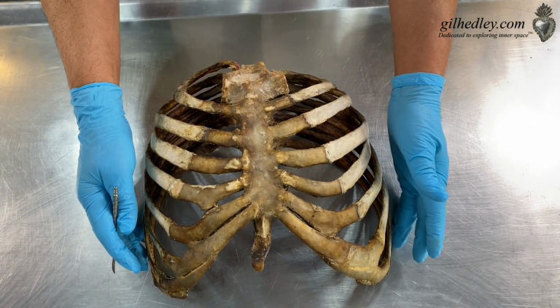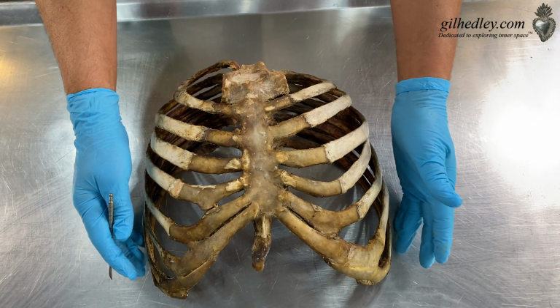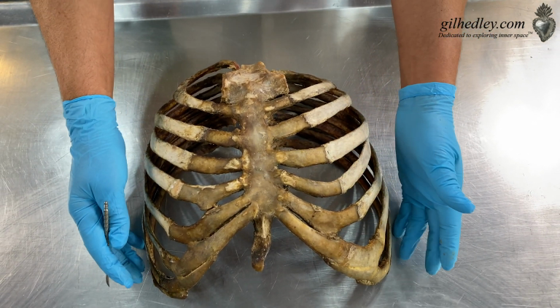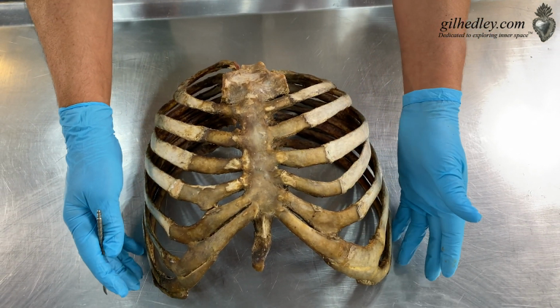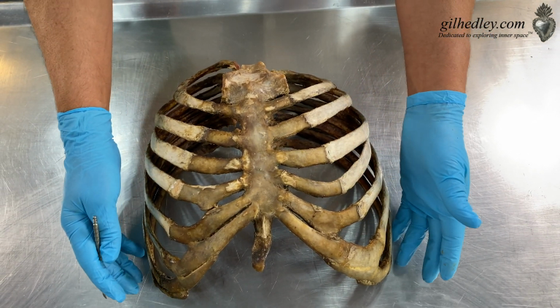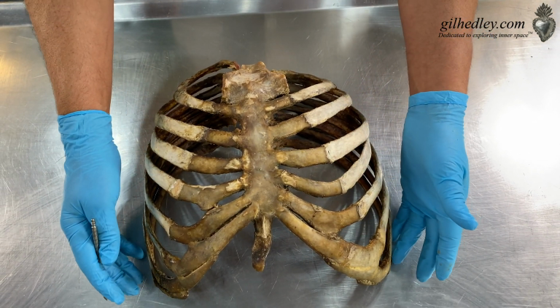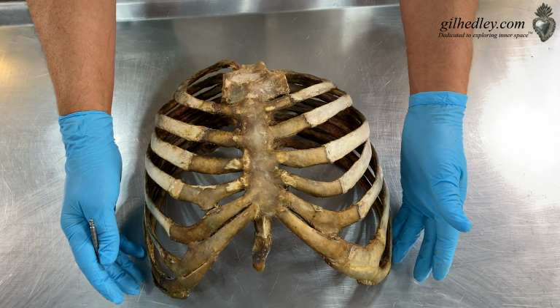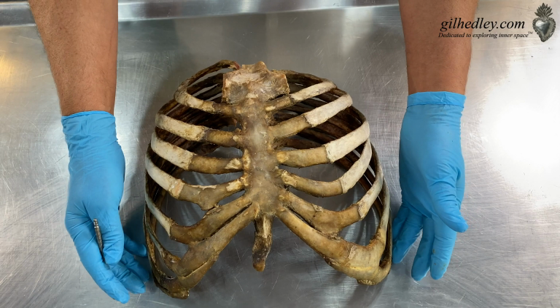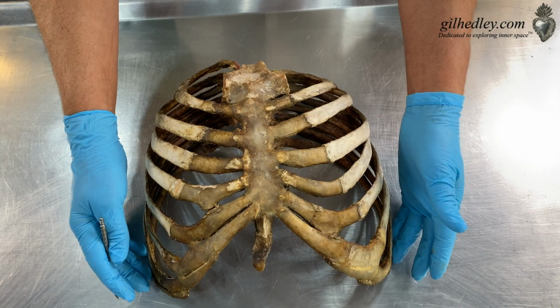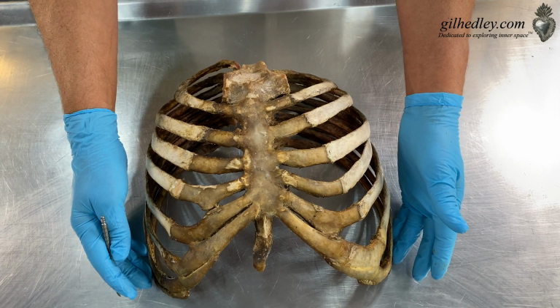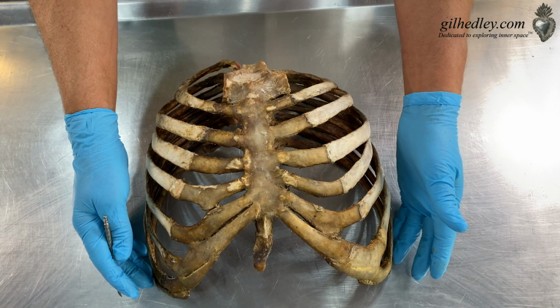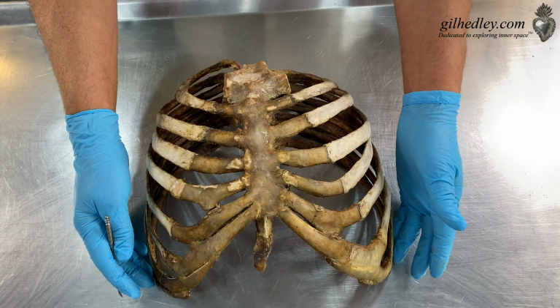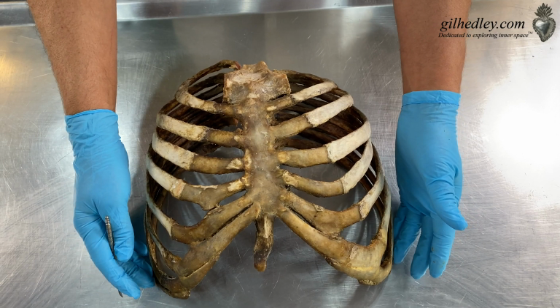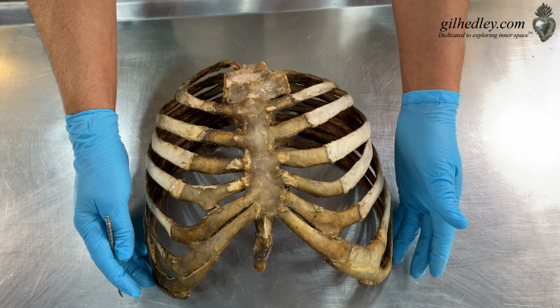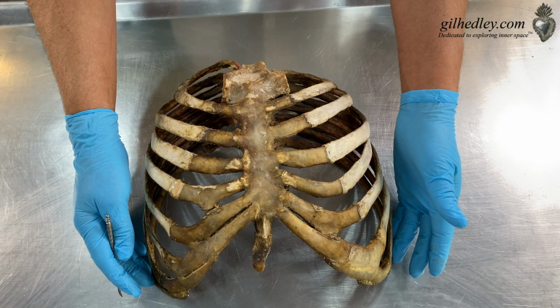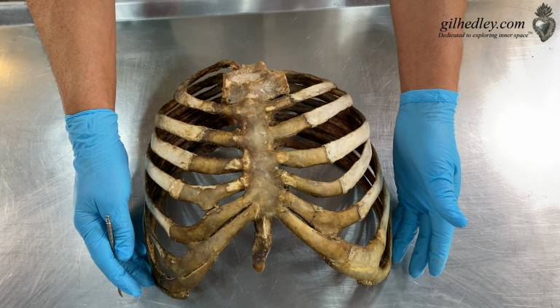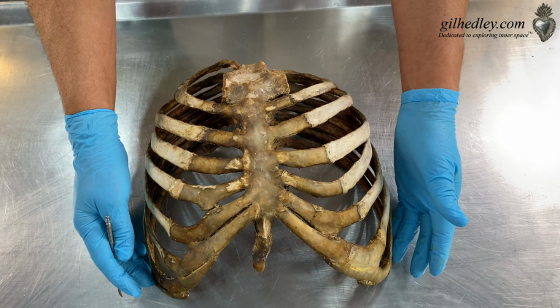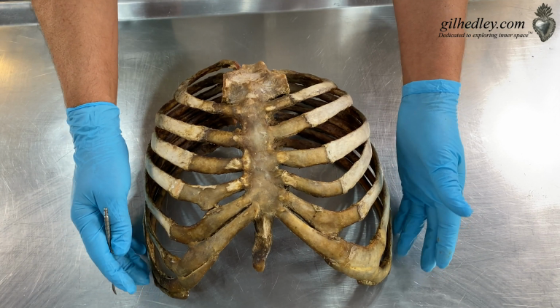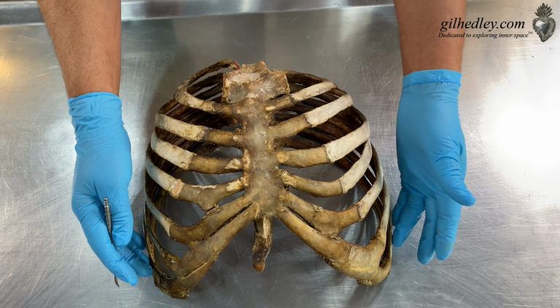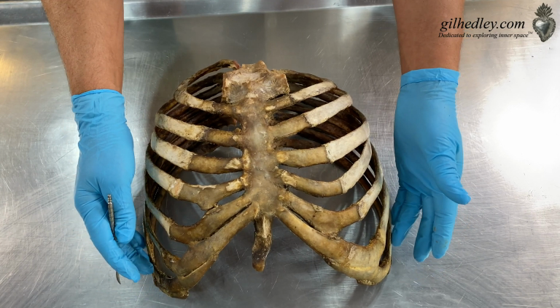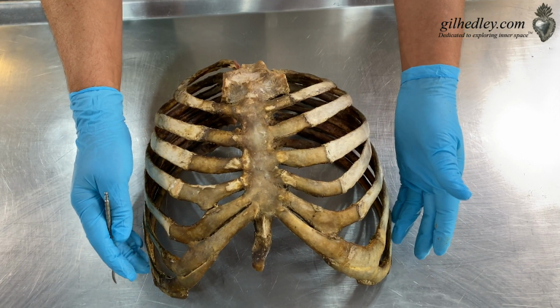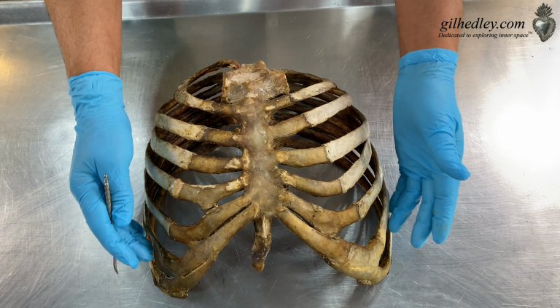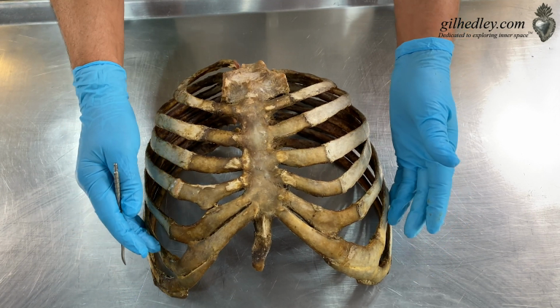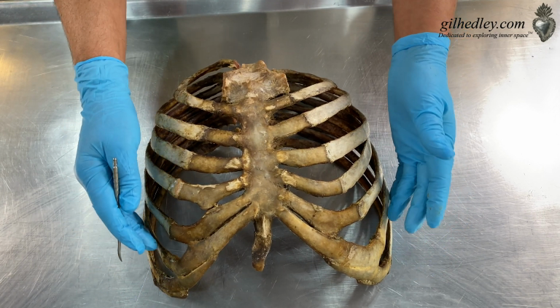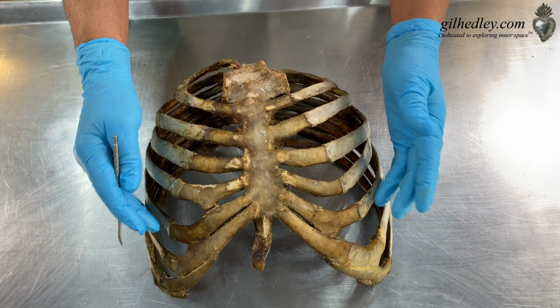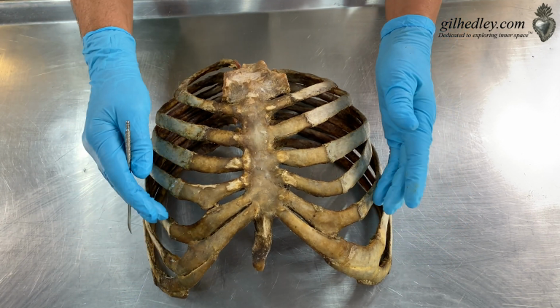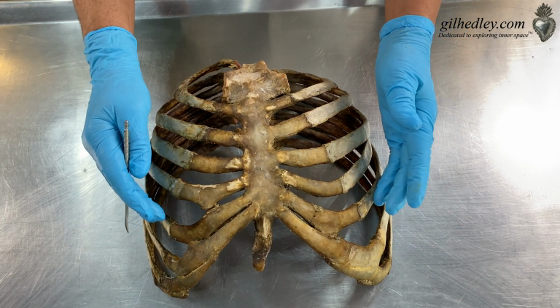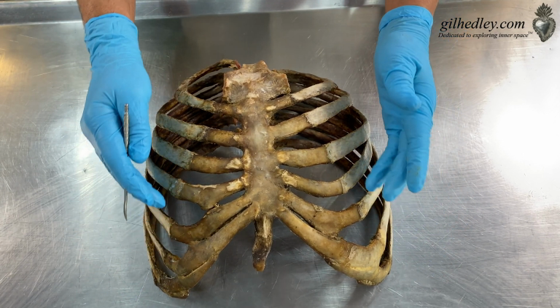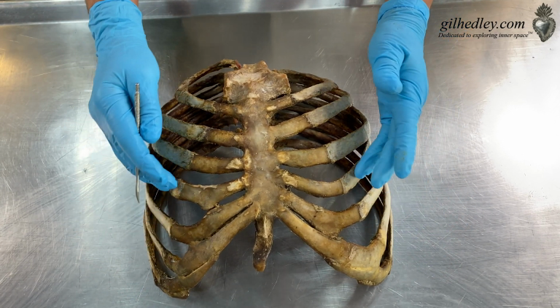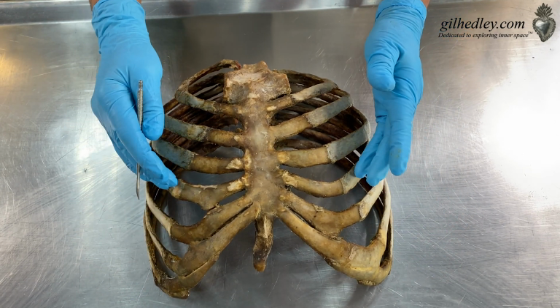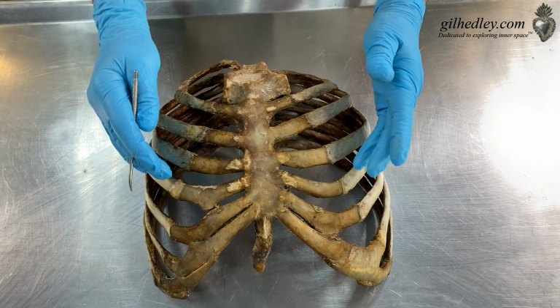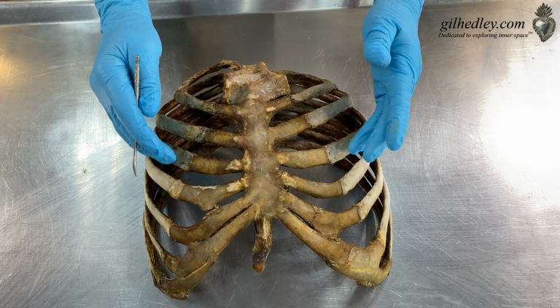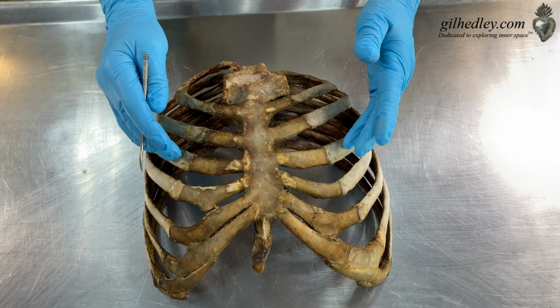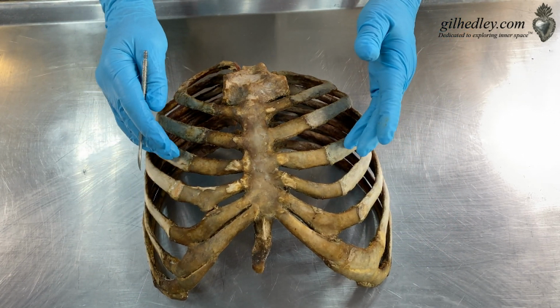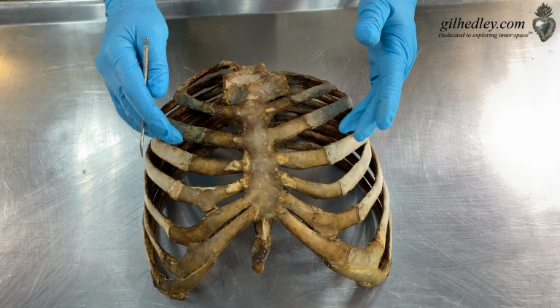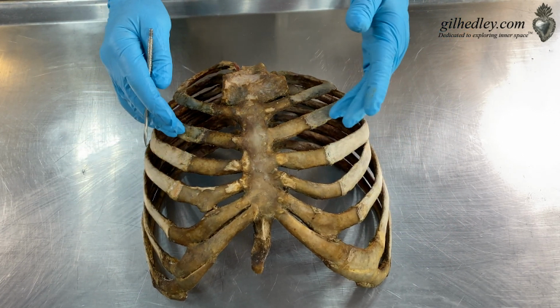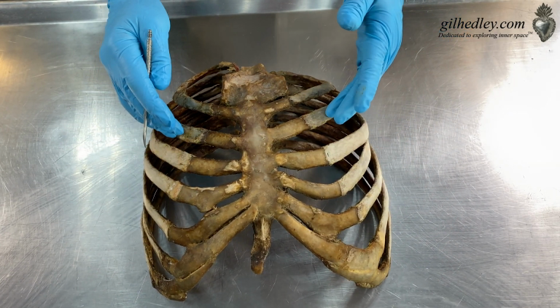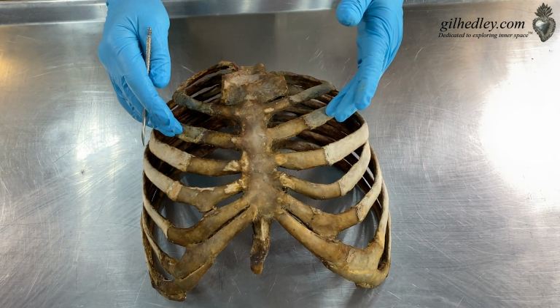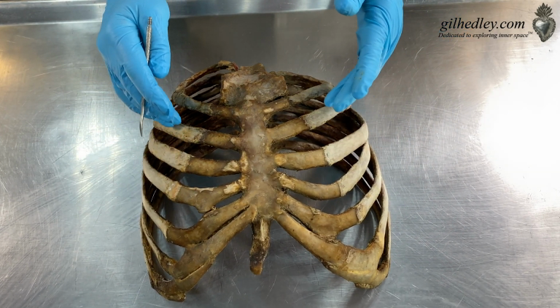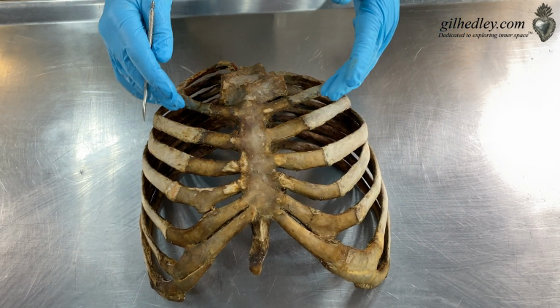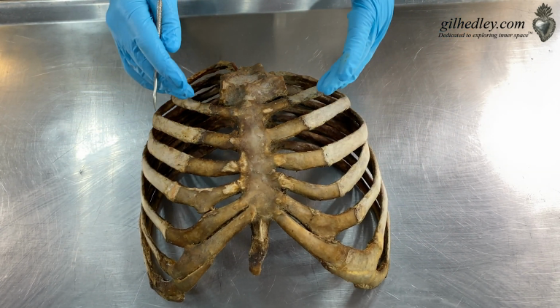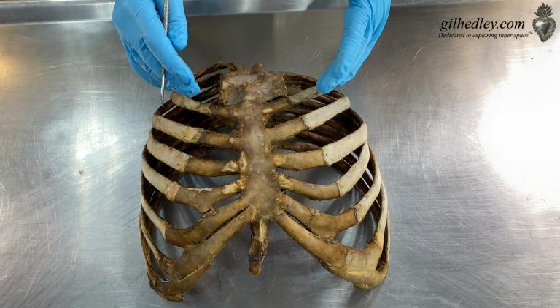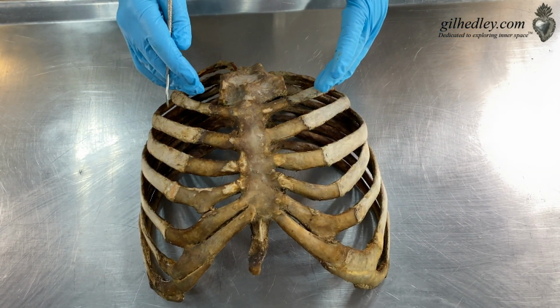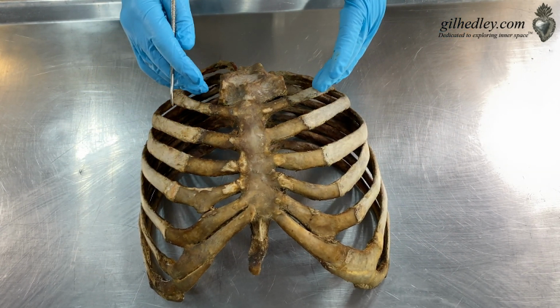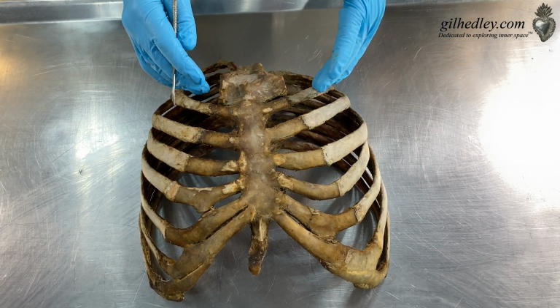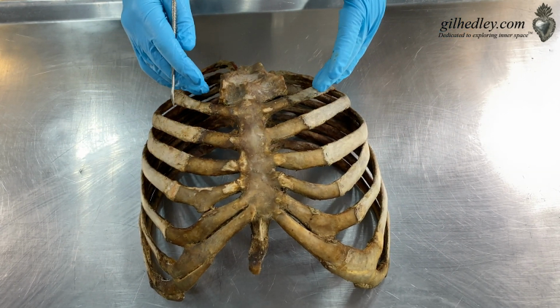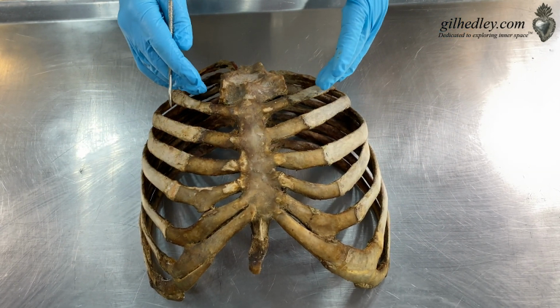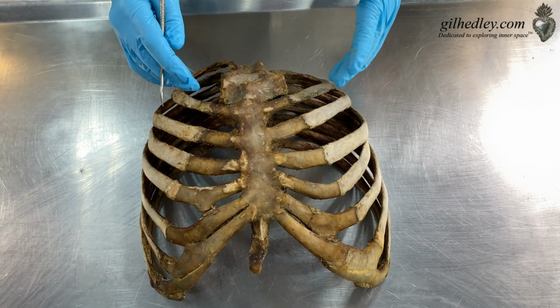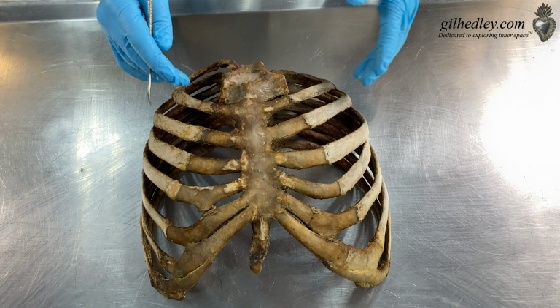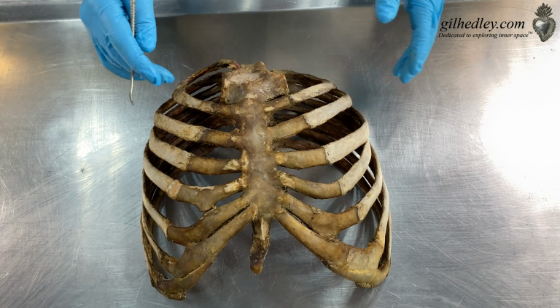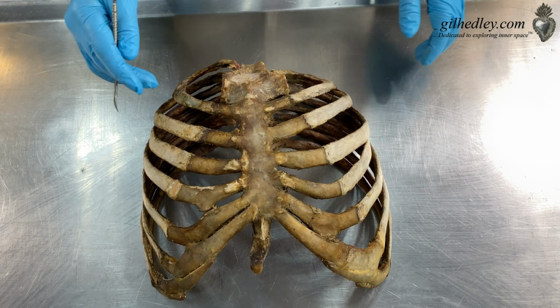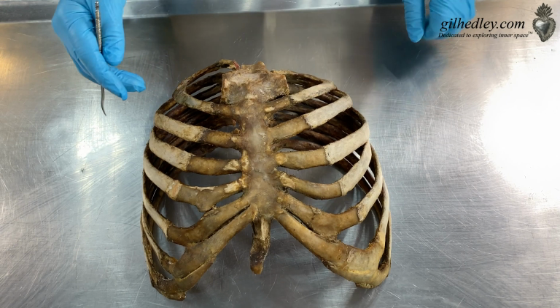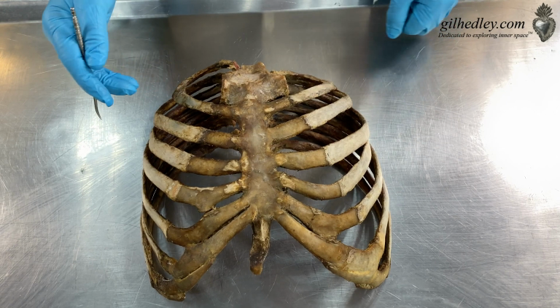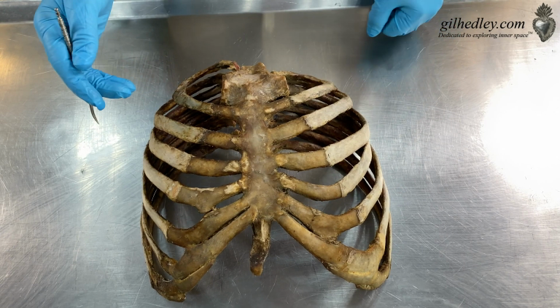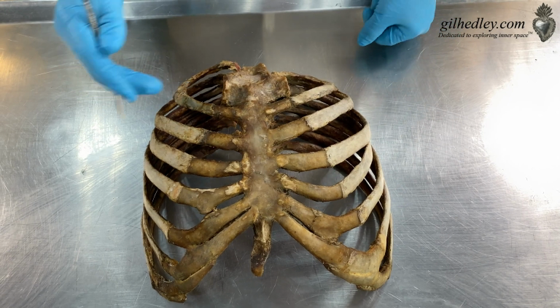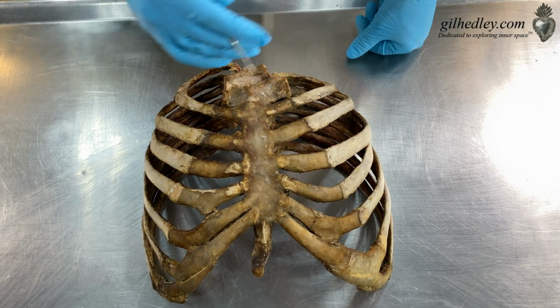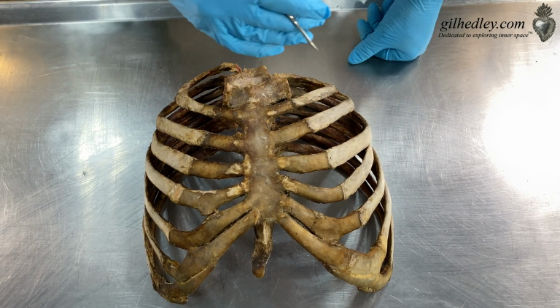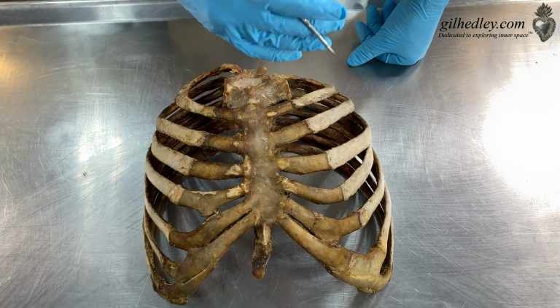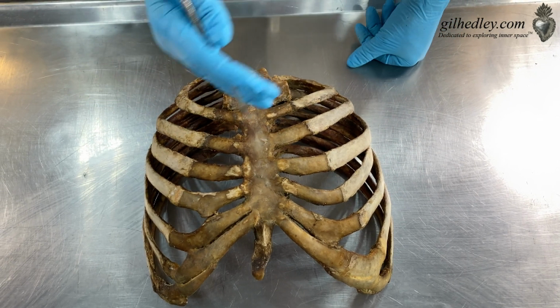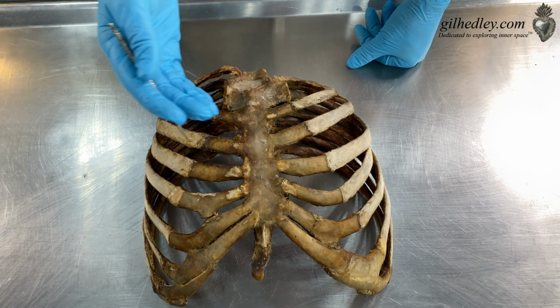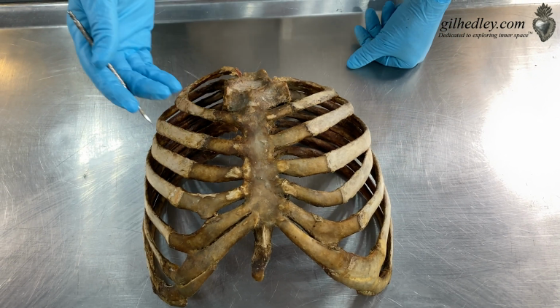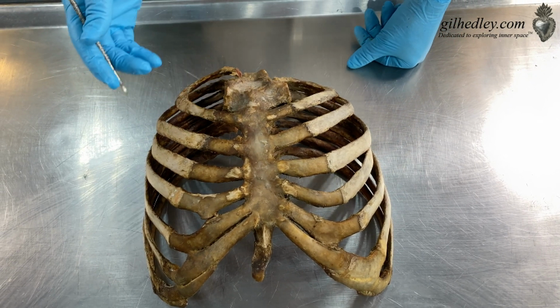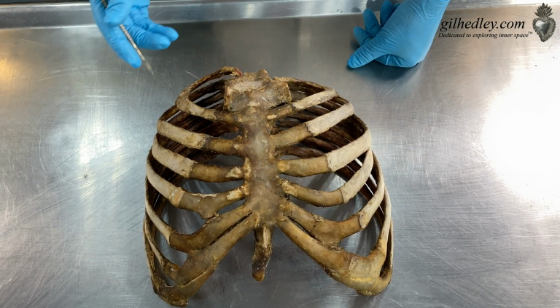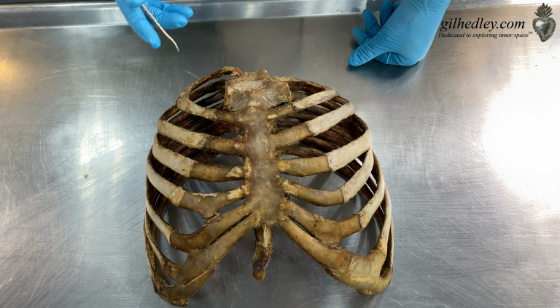So this is actually ribs 9, 8, 7, 6, 5, 4, 3, 2. So we don't have them all, but it gives you the idea.